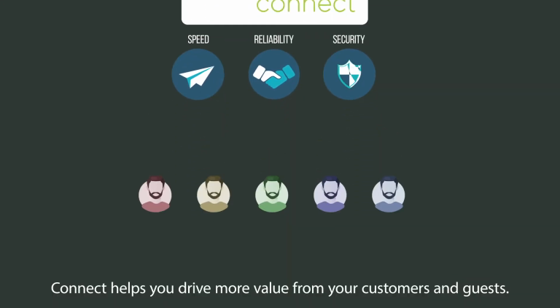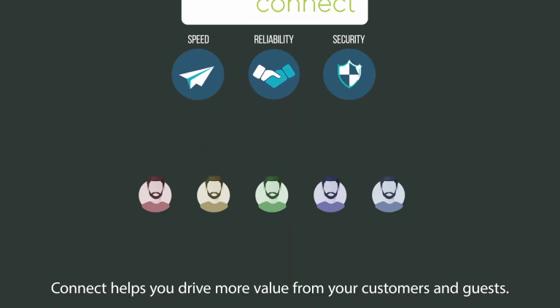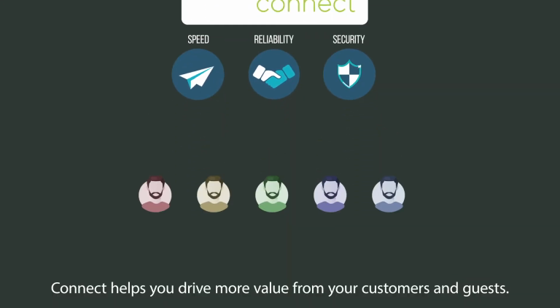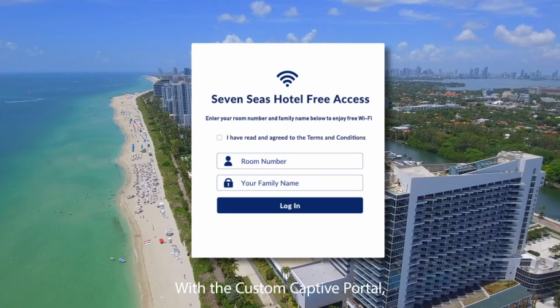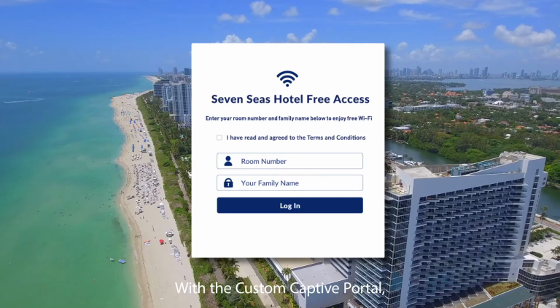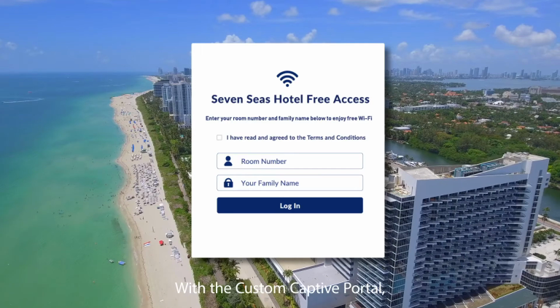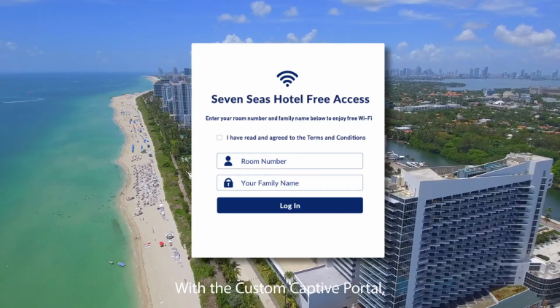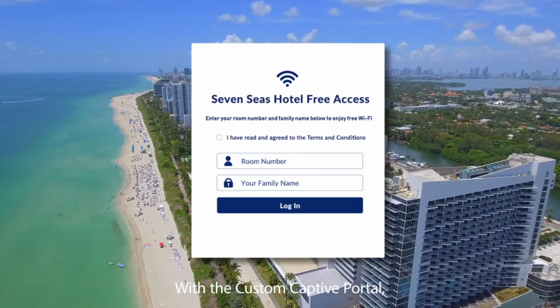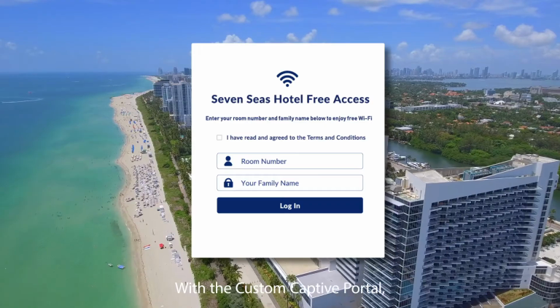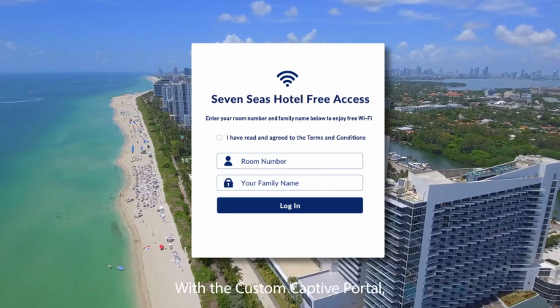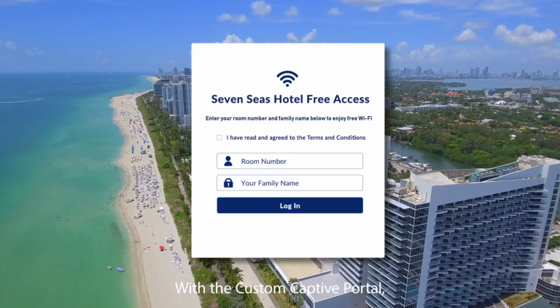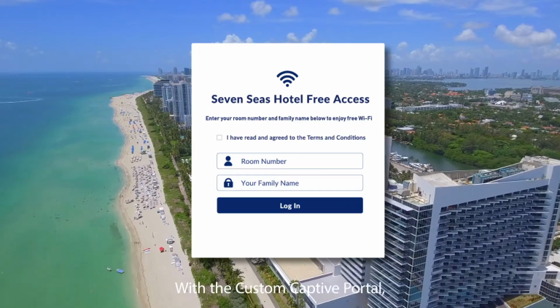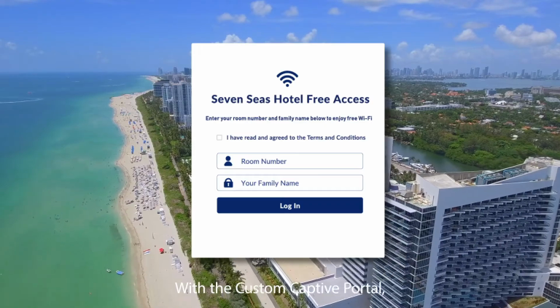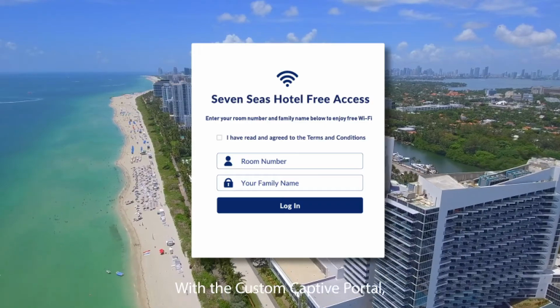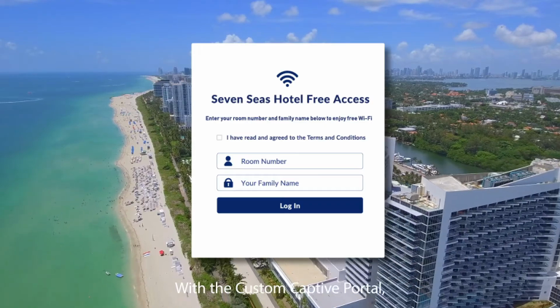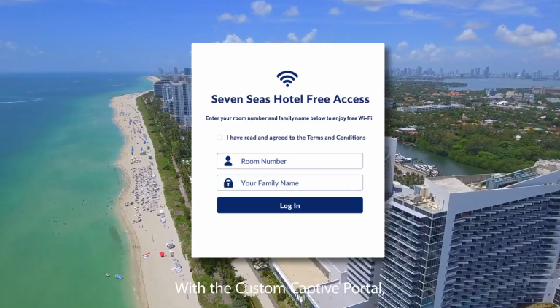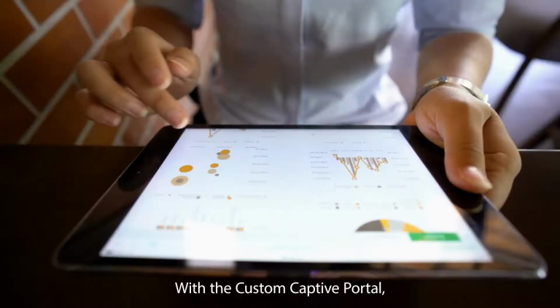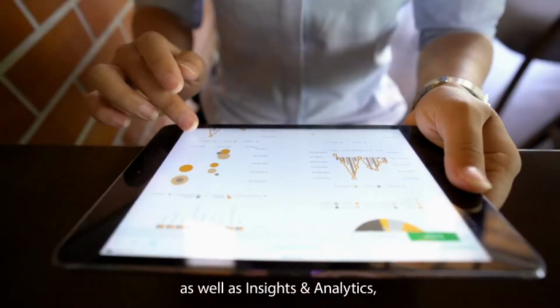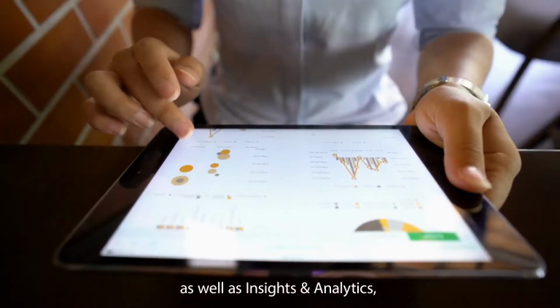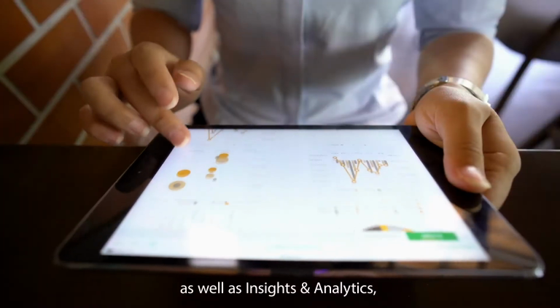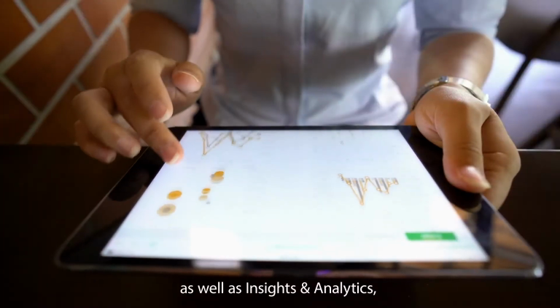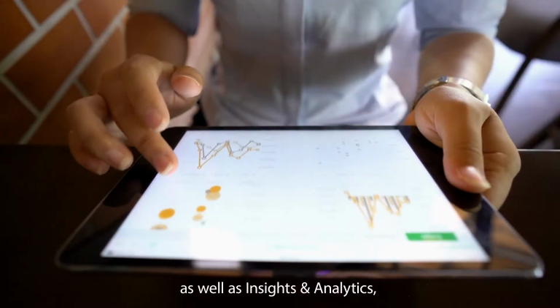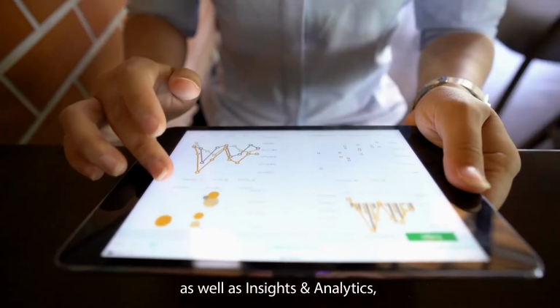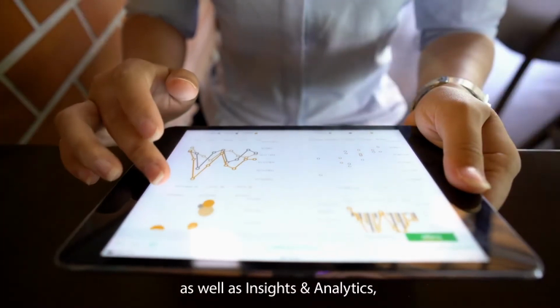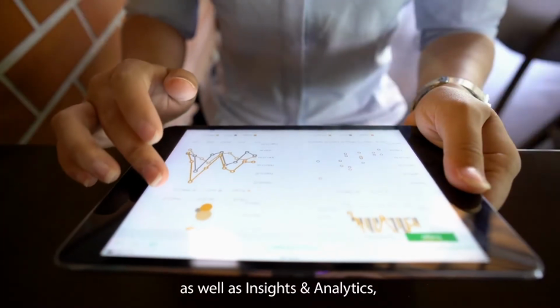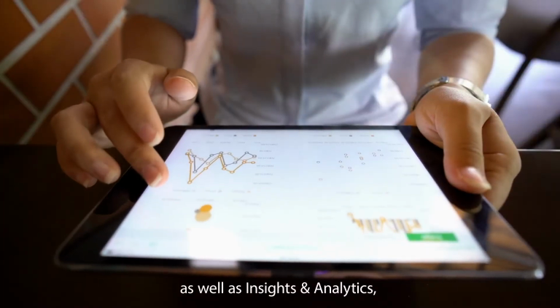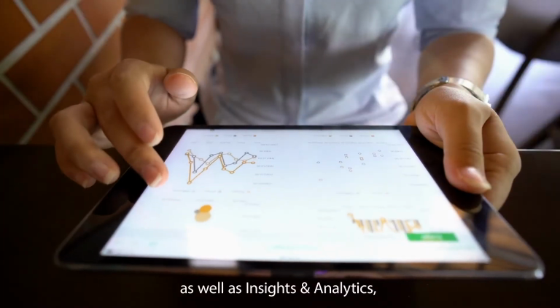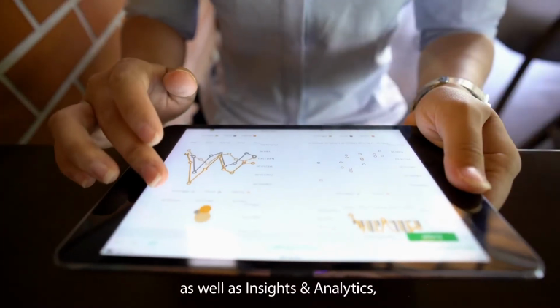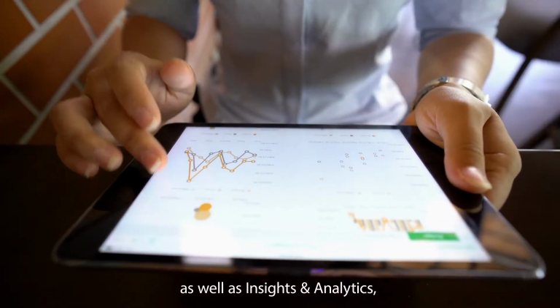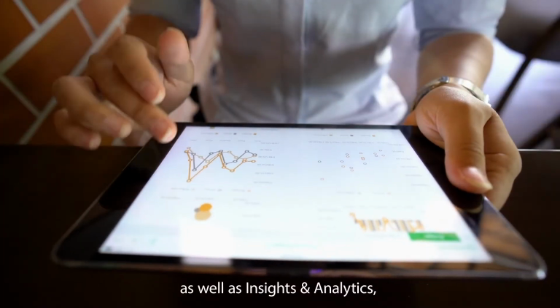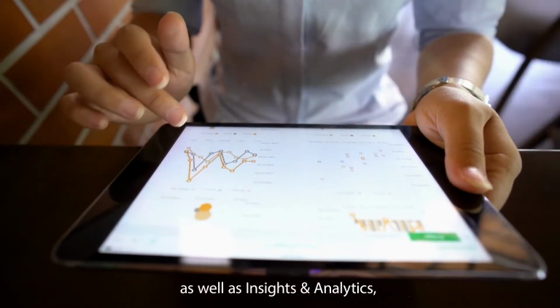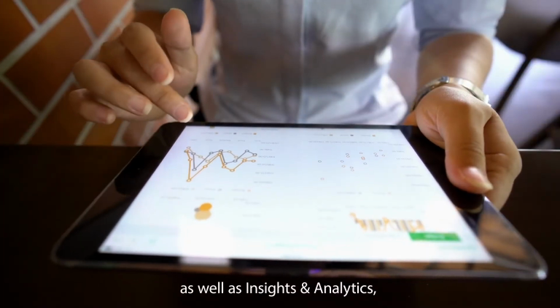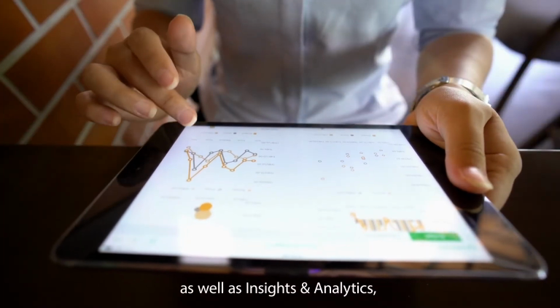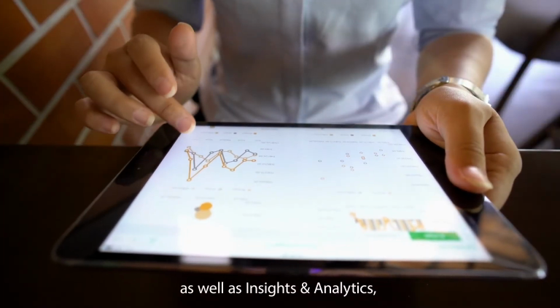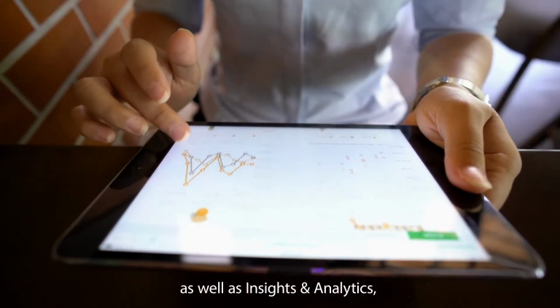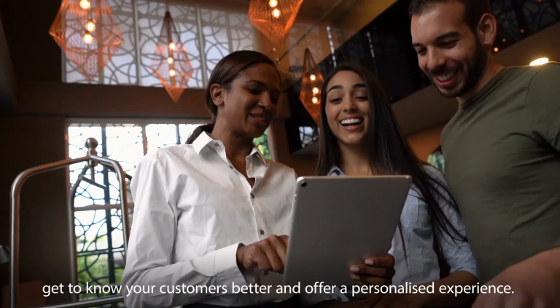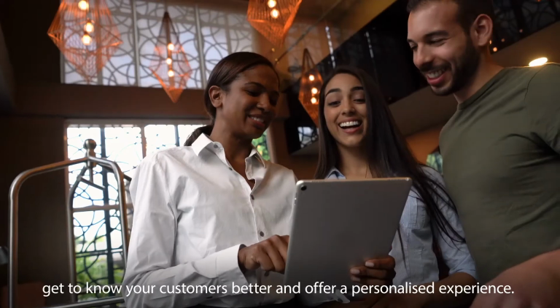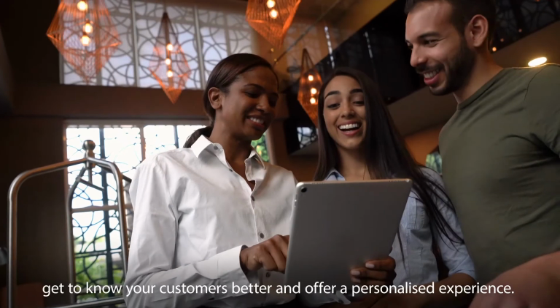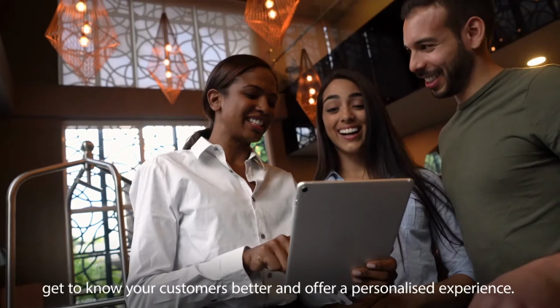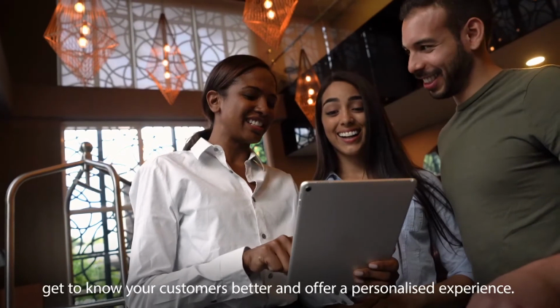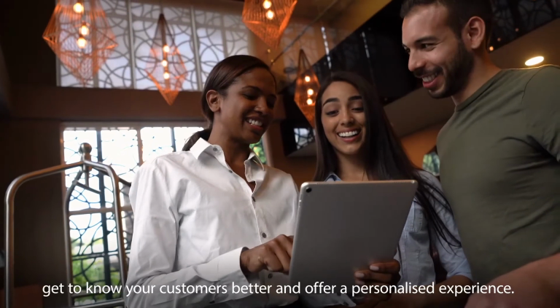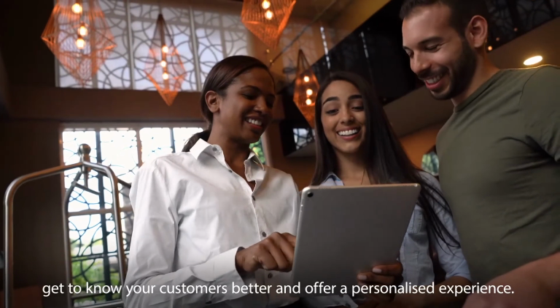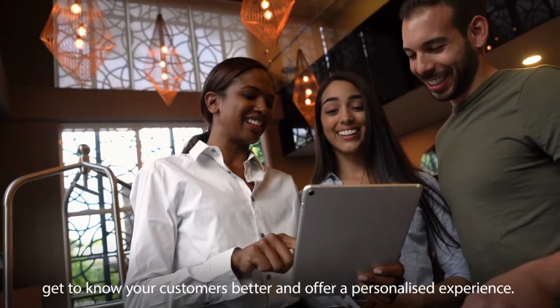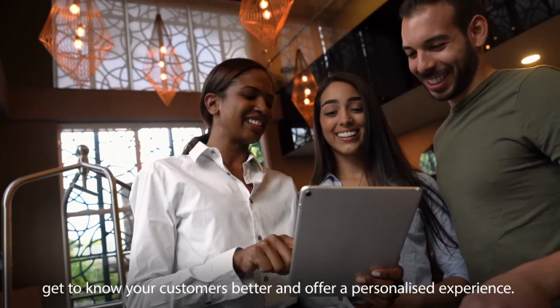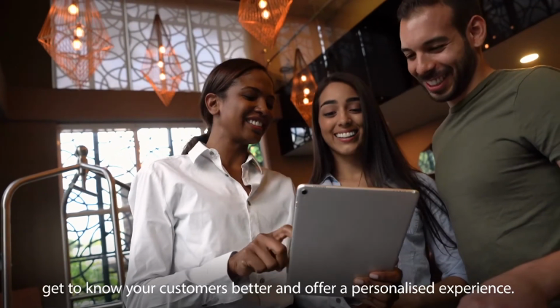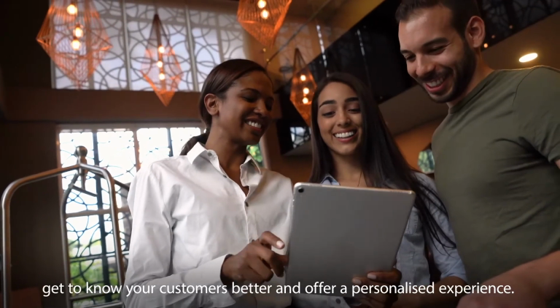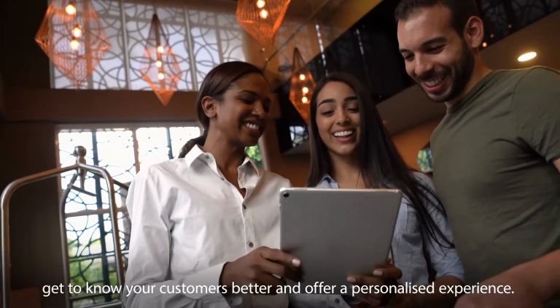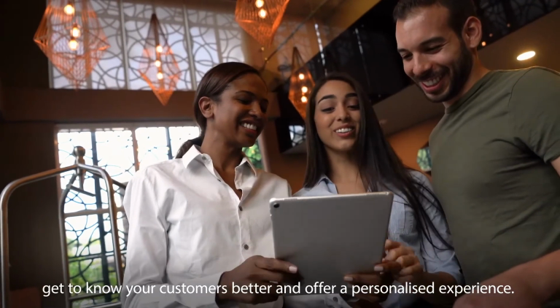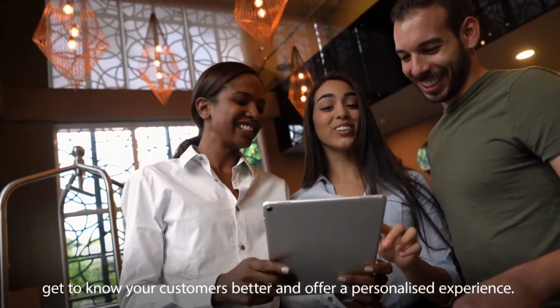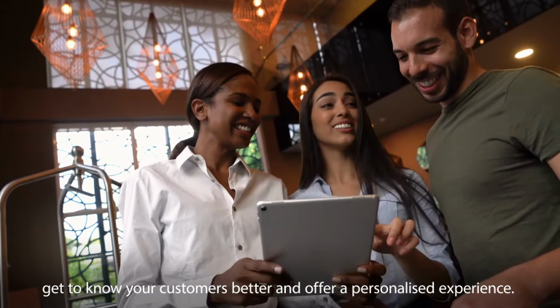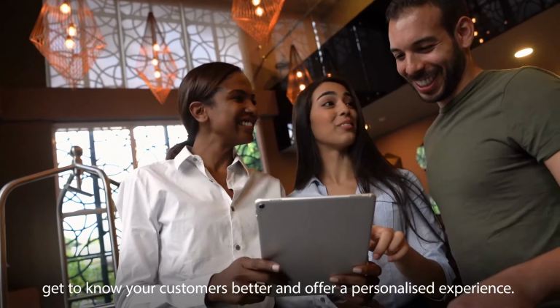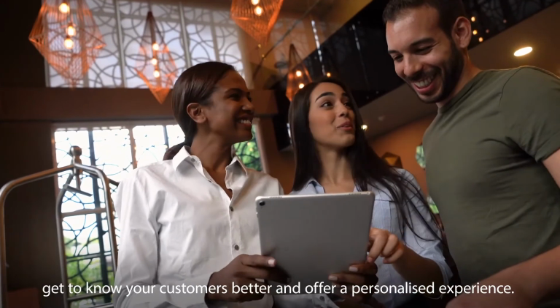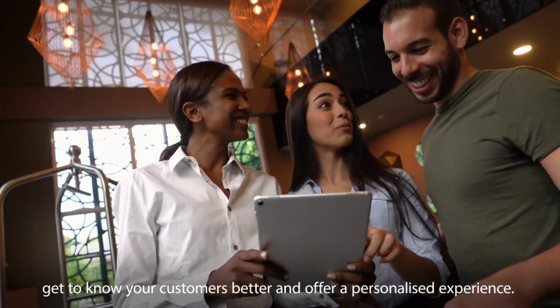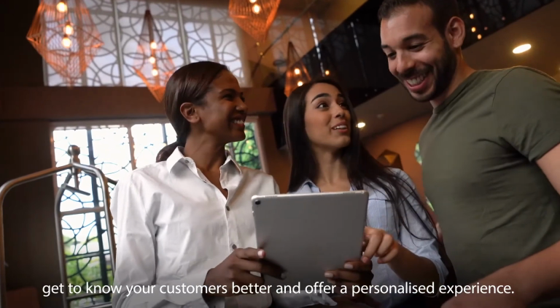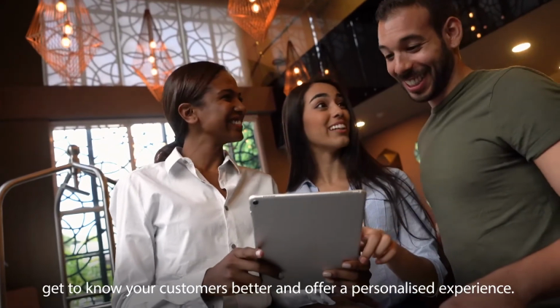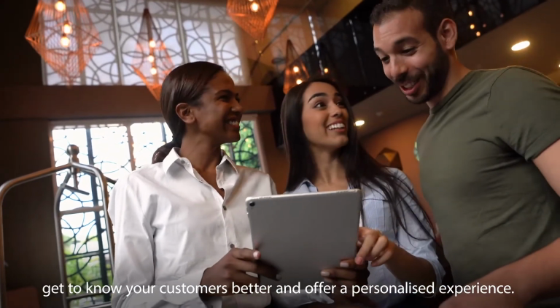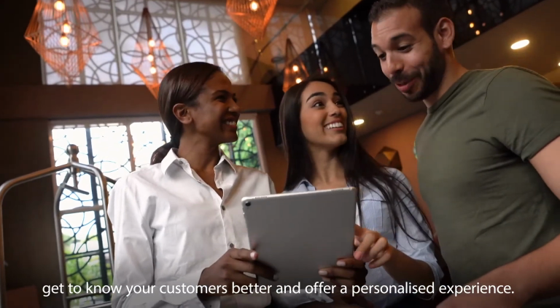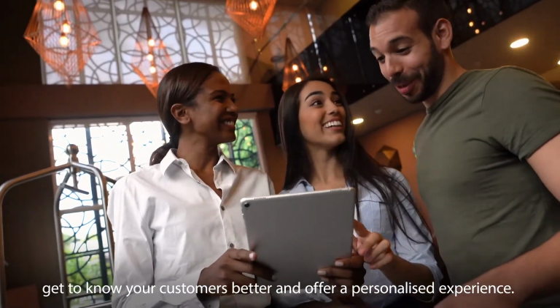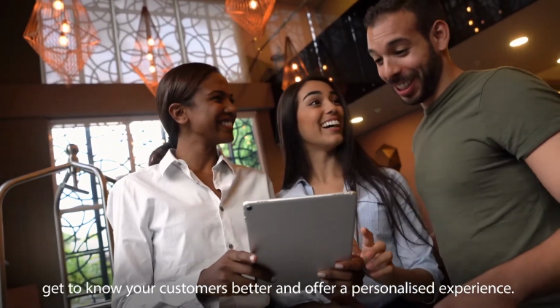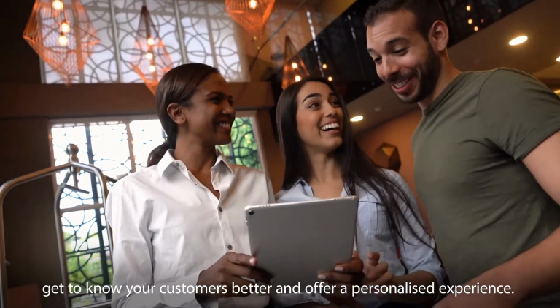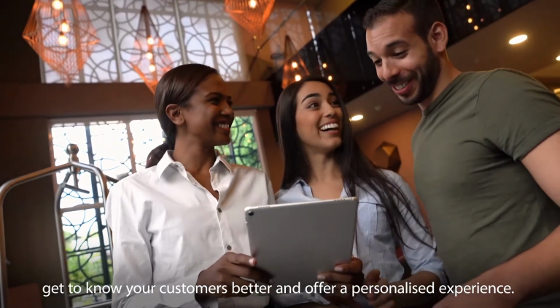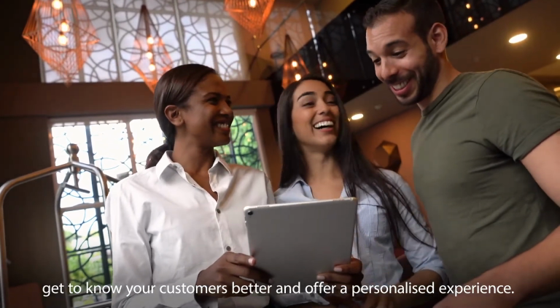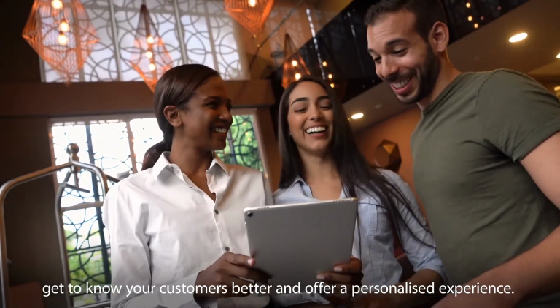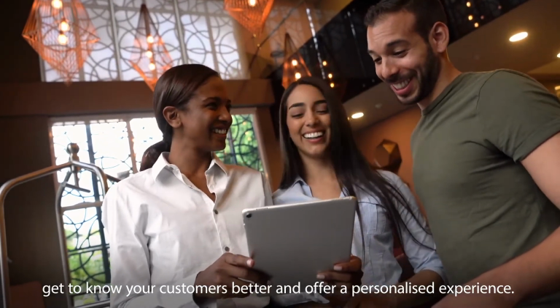With the custom captive portal, as well as insights and analytics, get to know your customers better and offer a personalized experience.